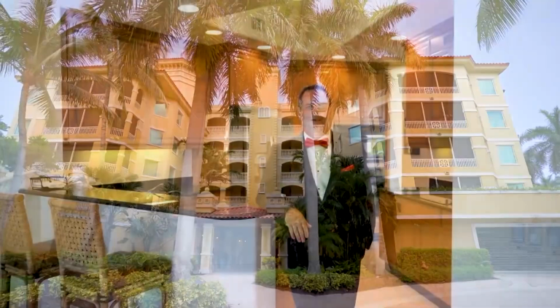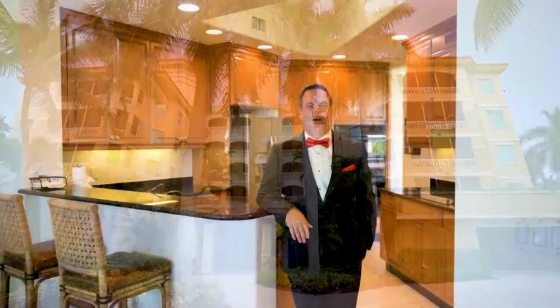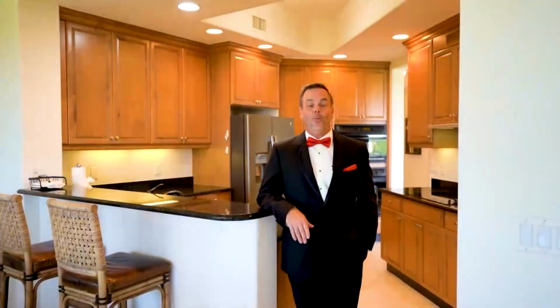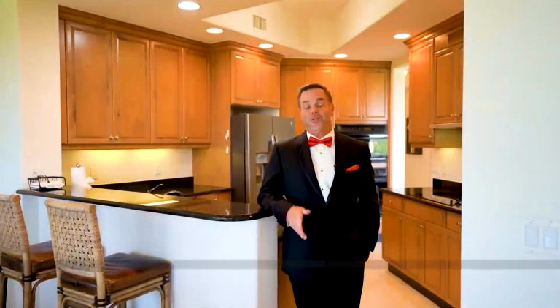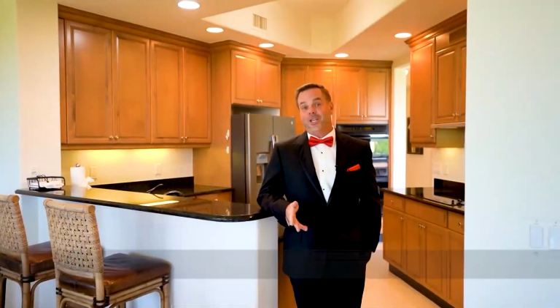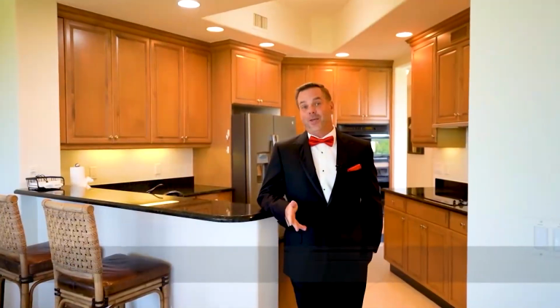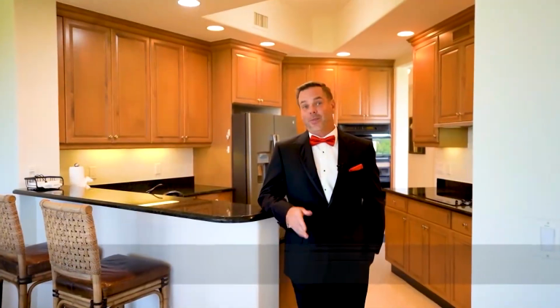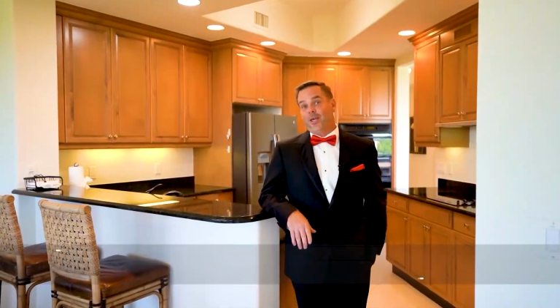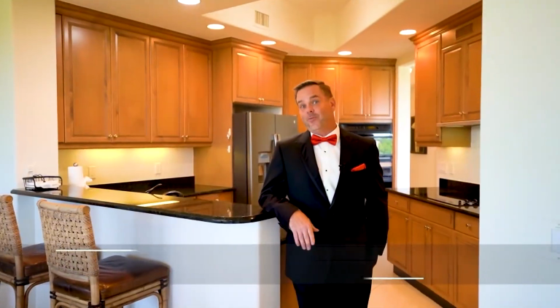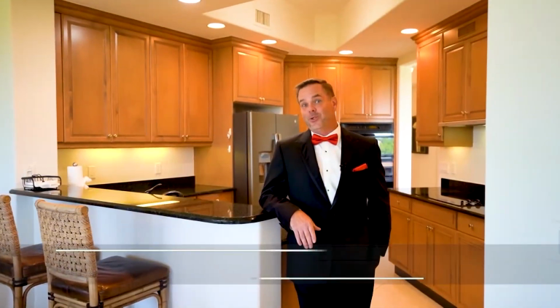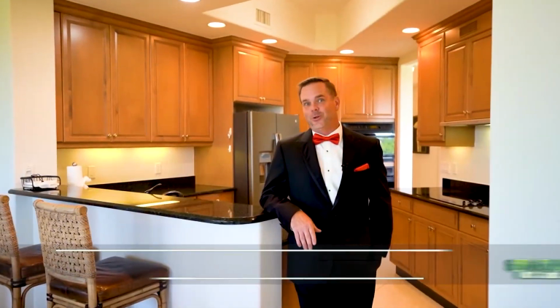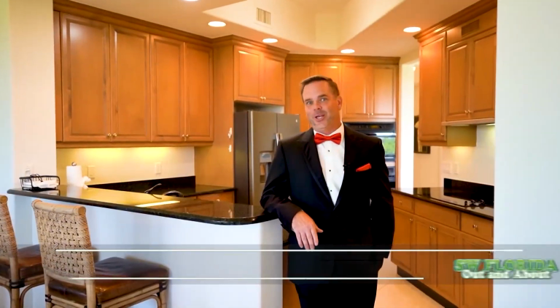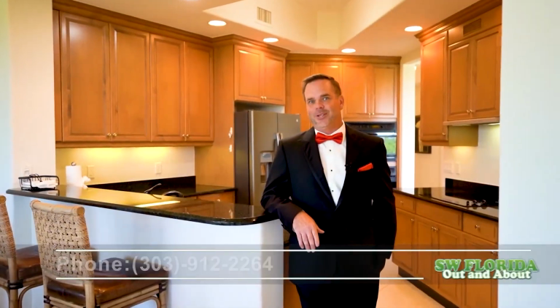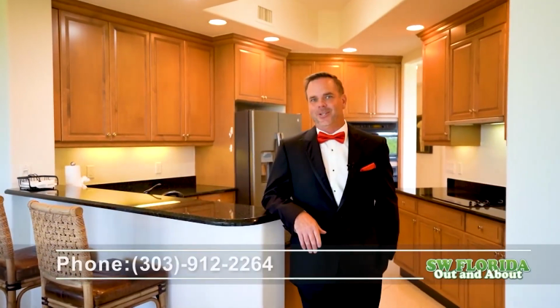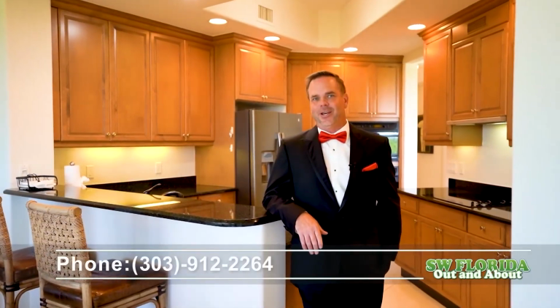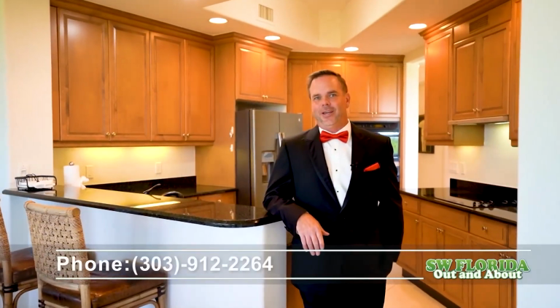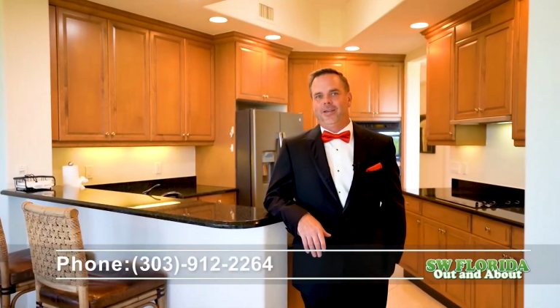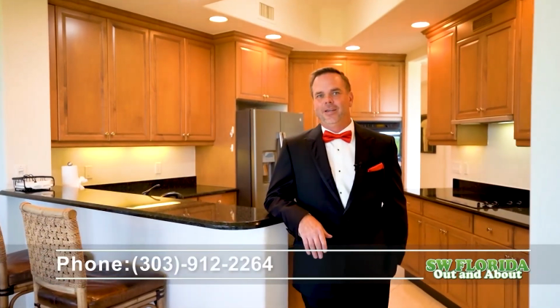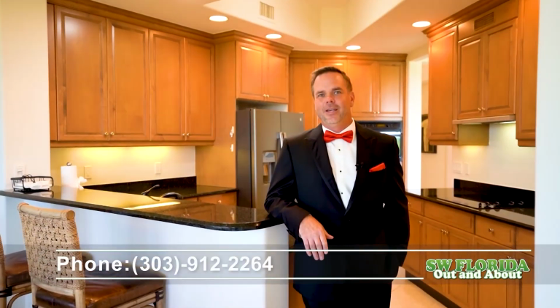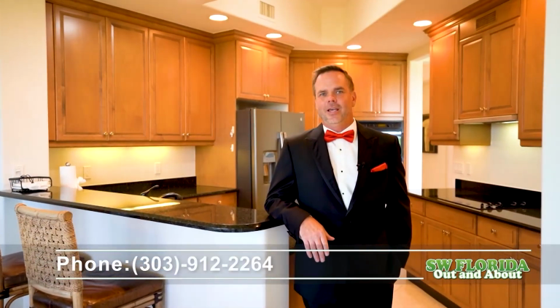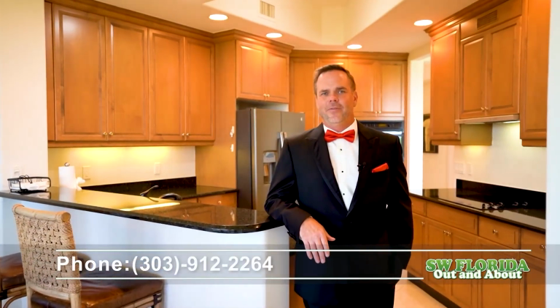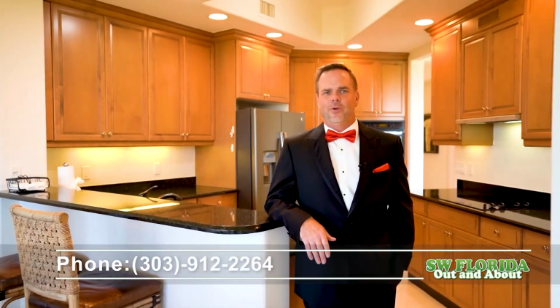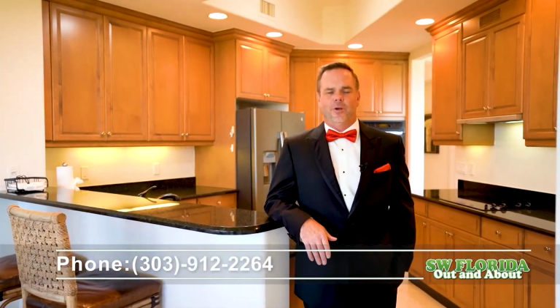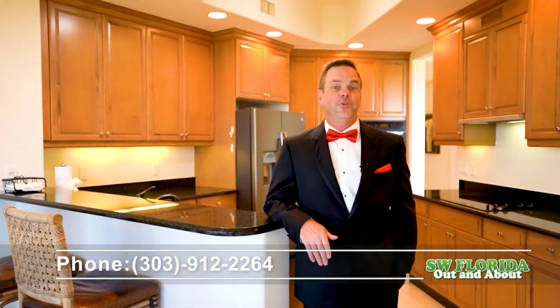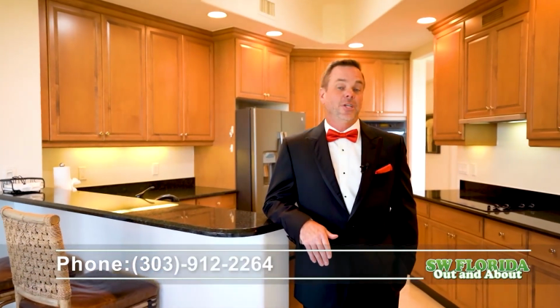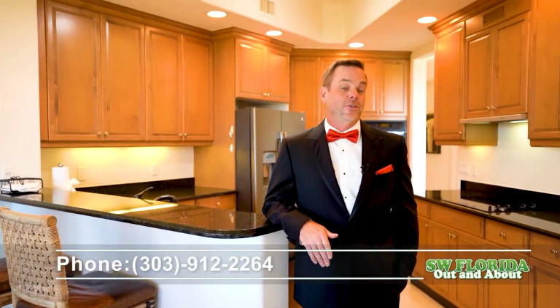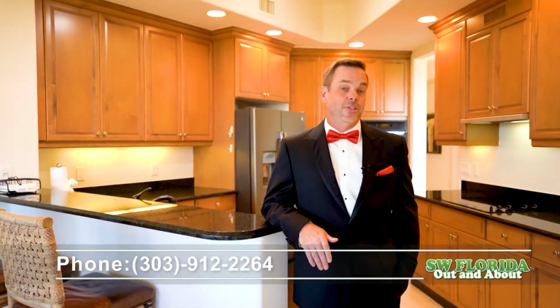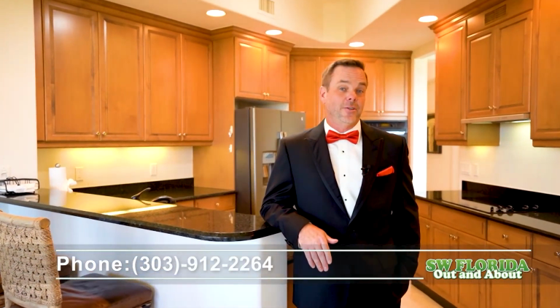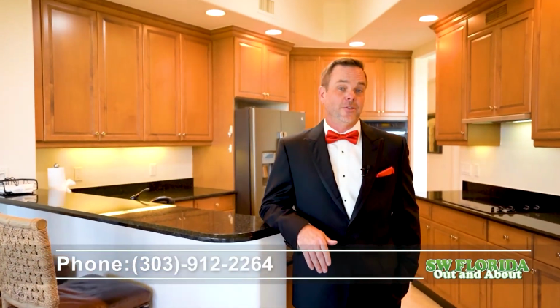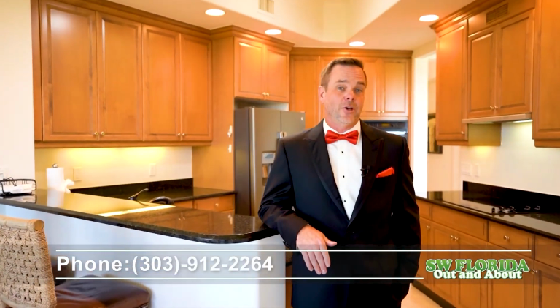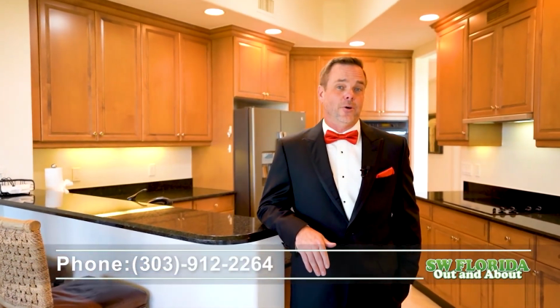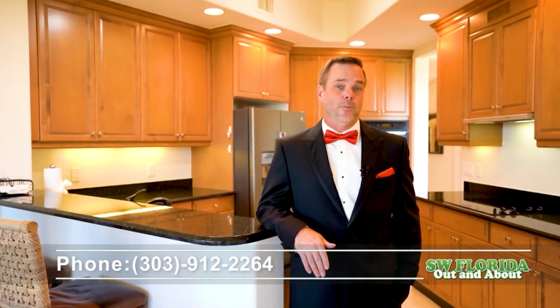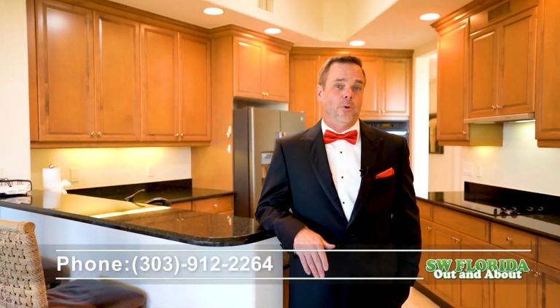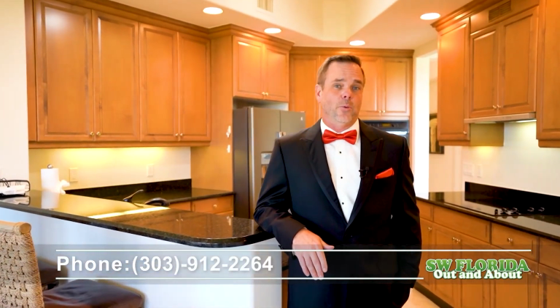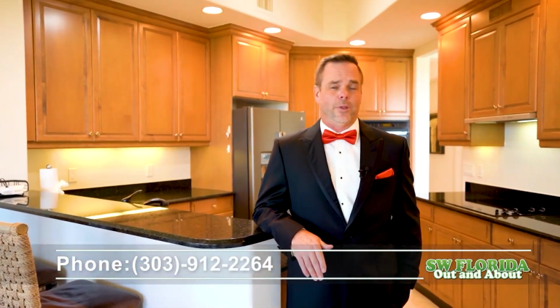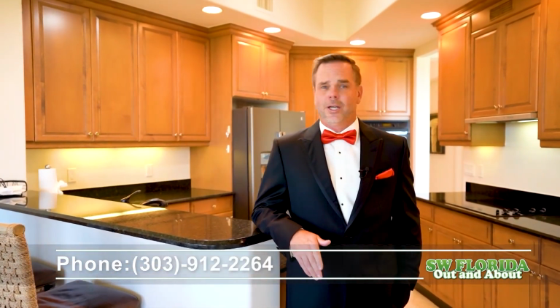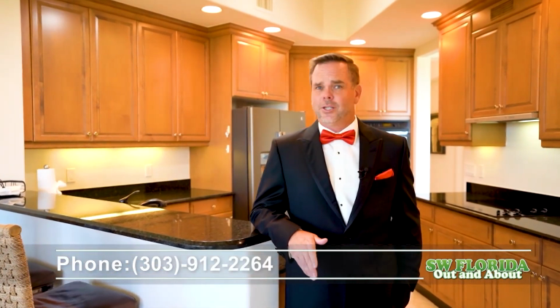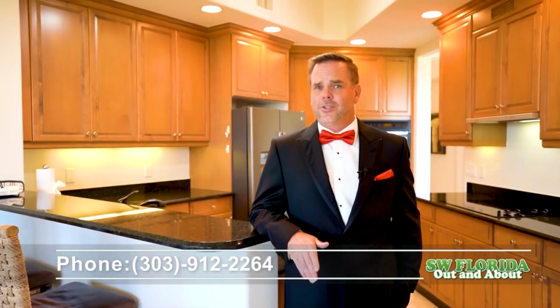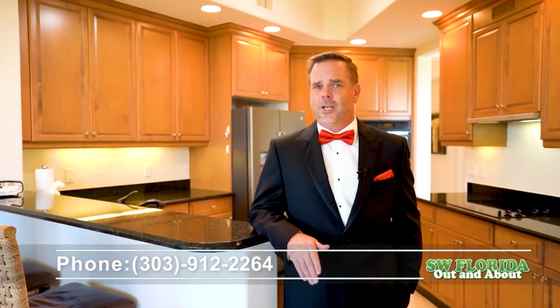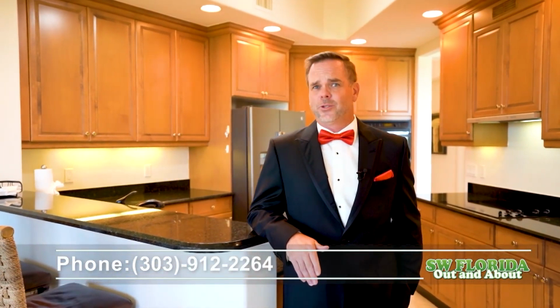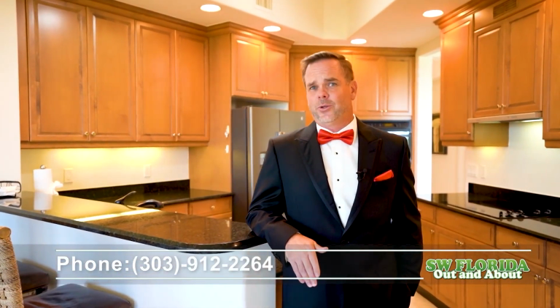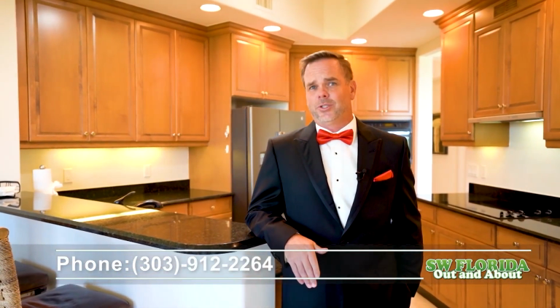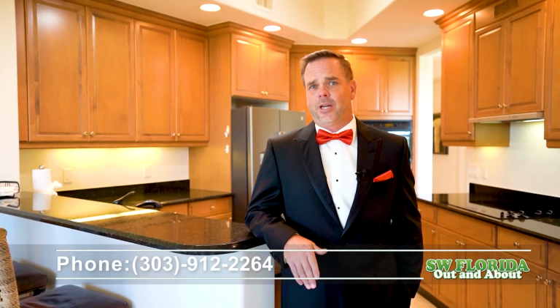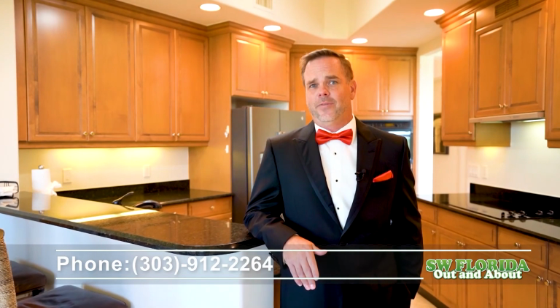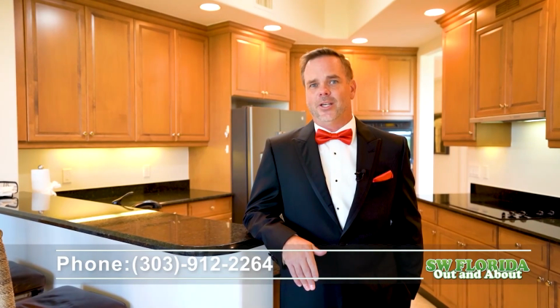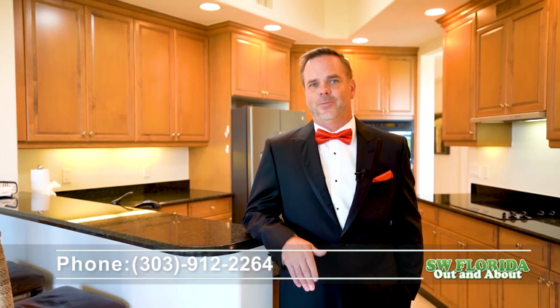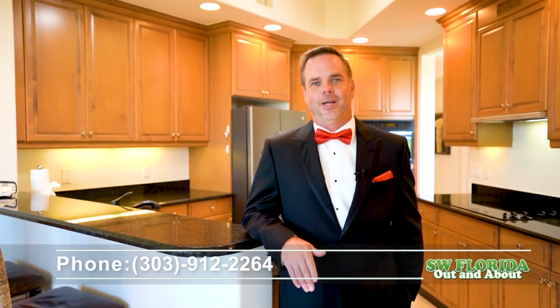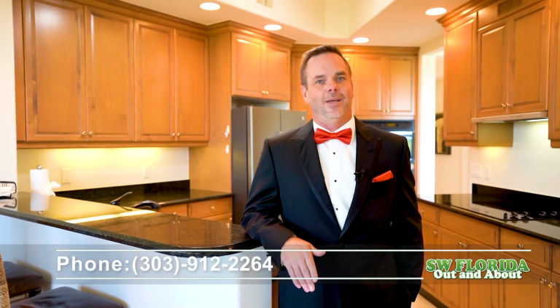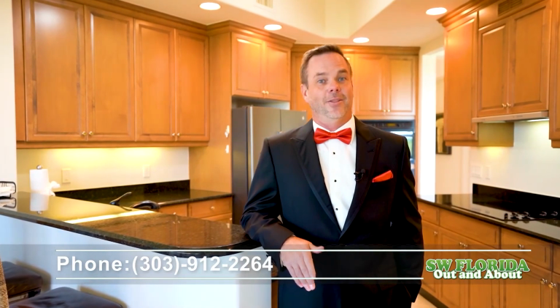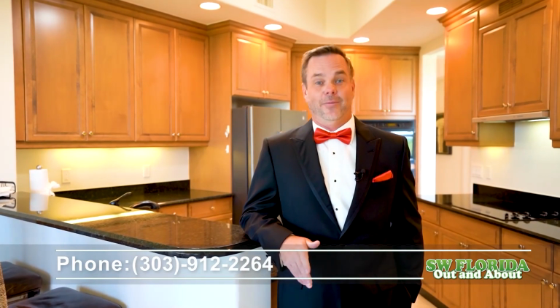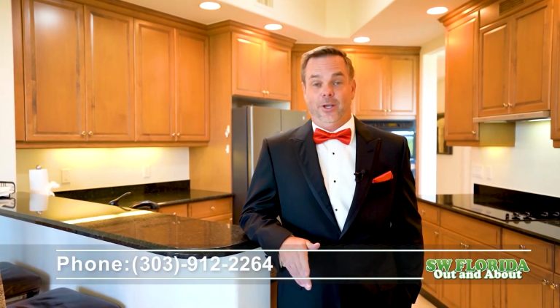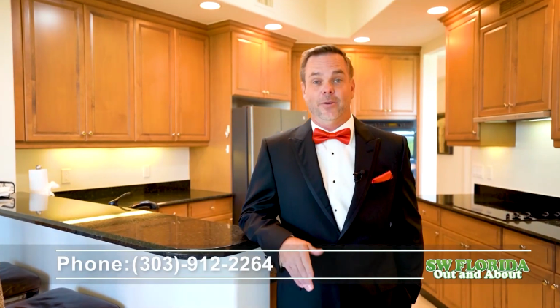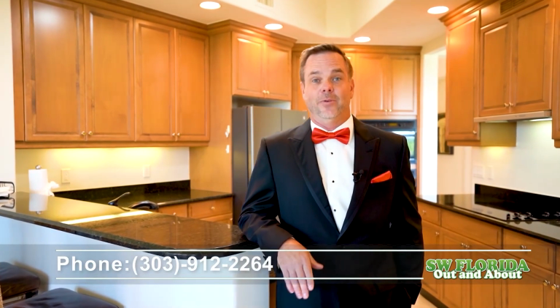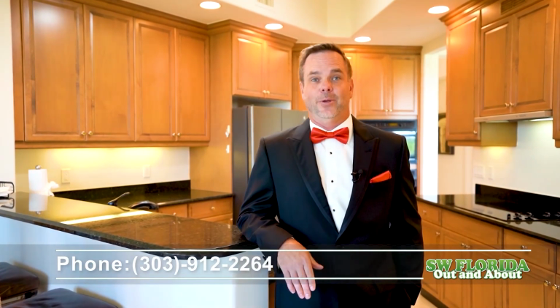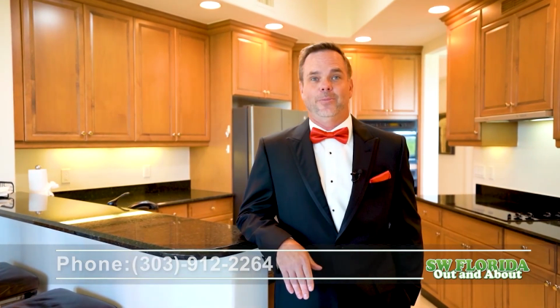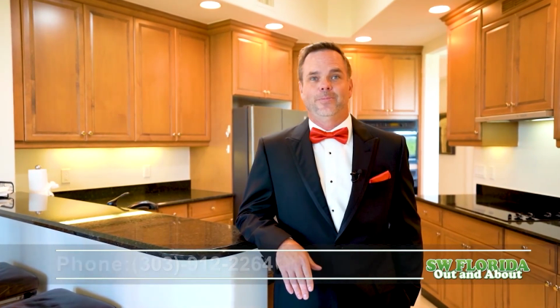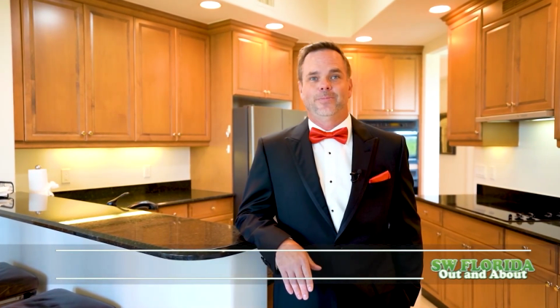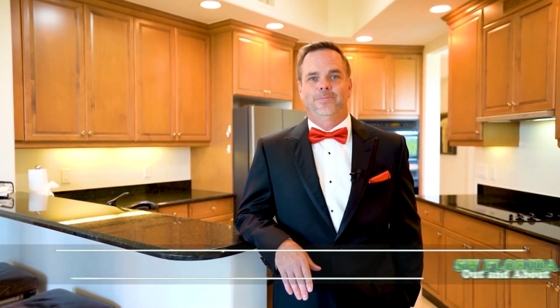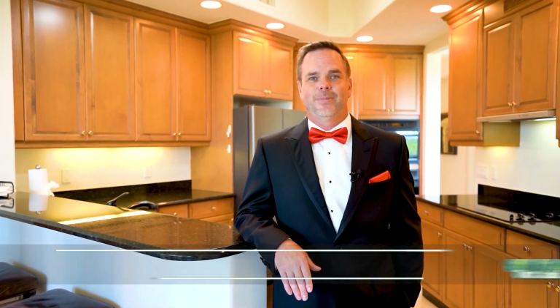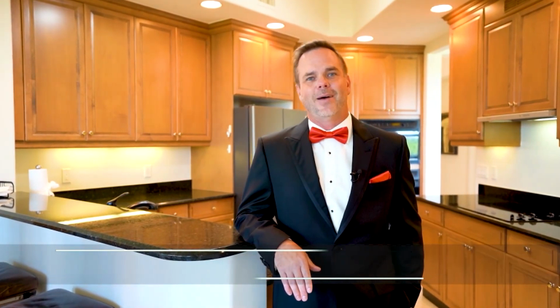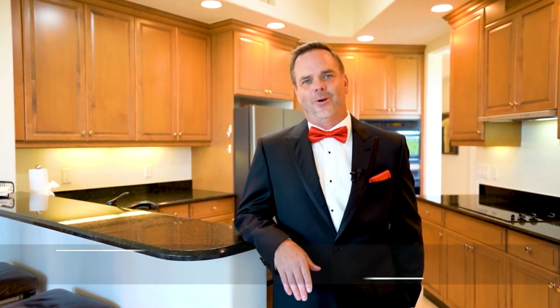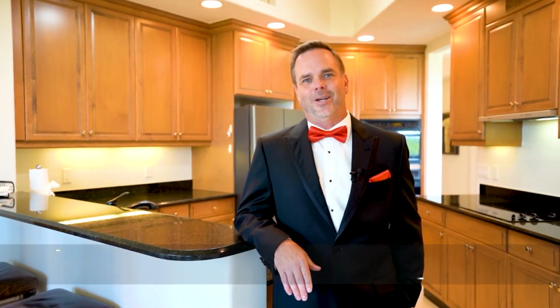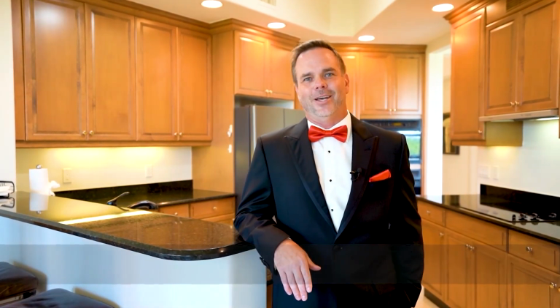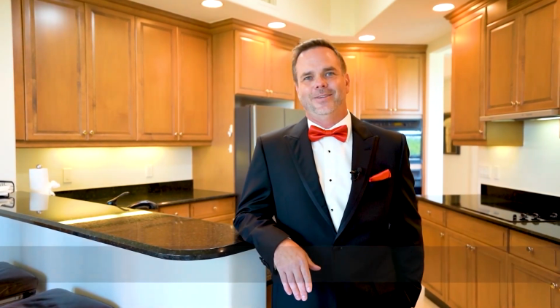Once again, thank you for tuning in today. If you're interested in seeing this home or would like to discuss real estate investment, I'd love to hear from you. Have a great day.